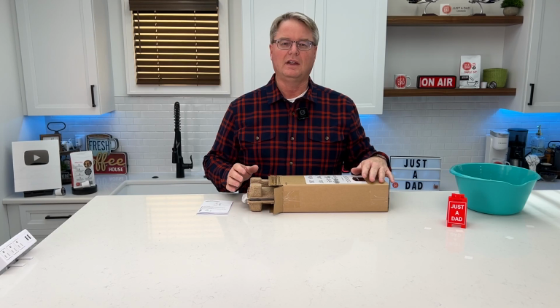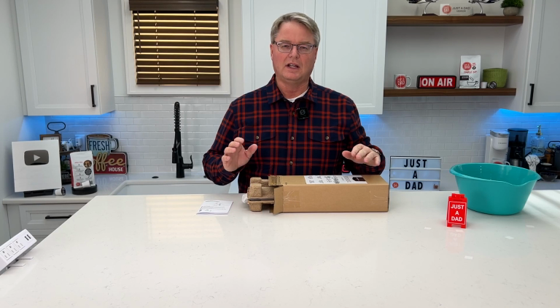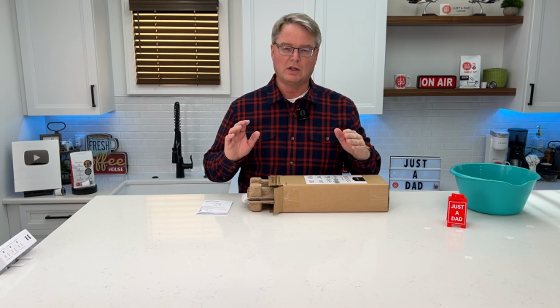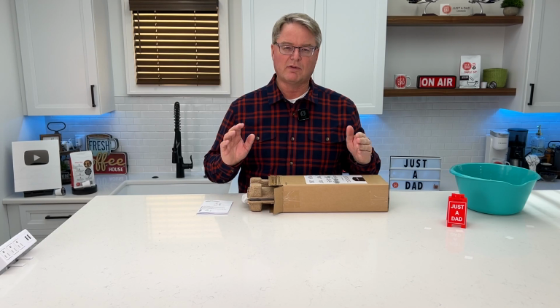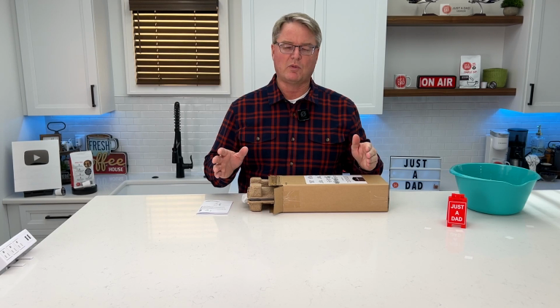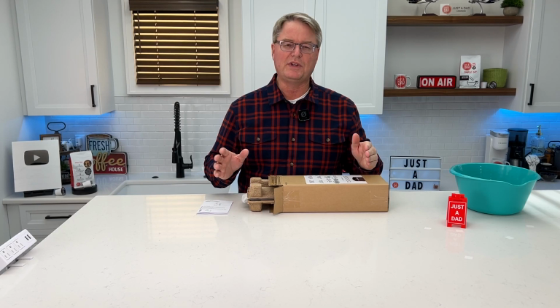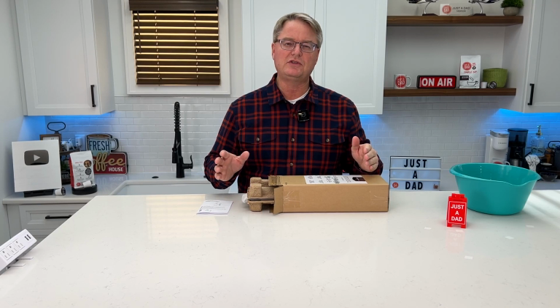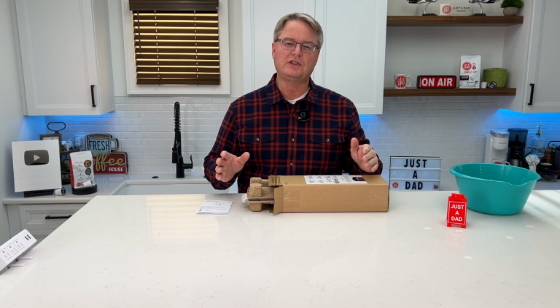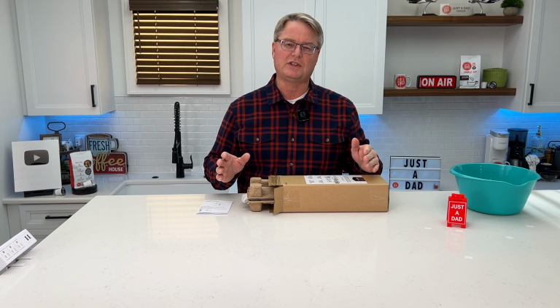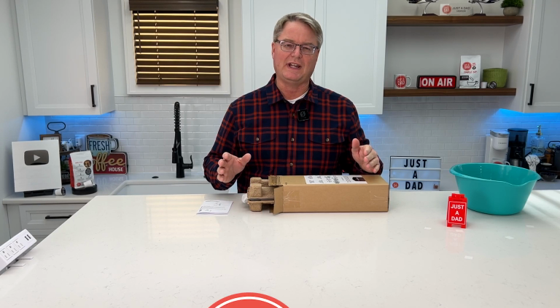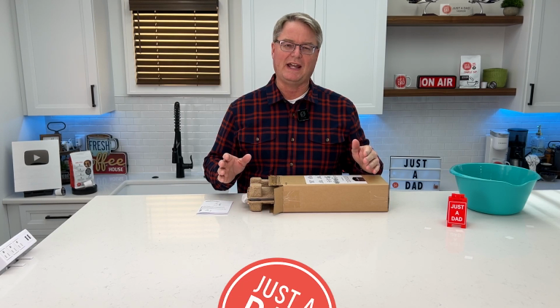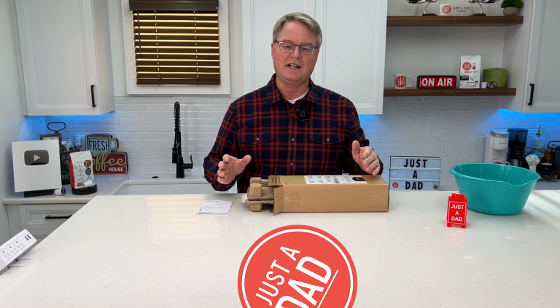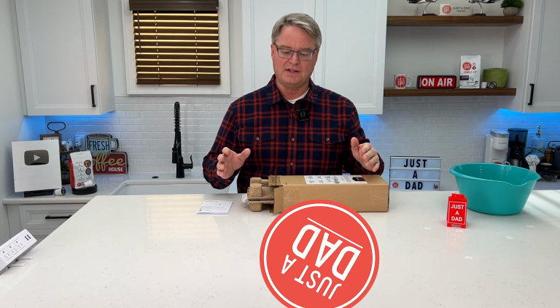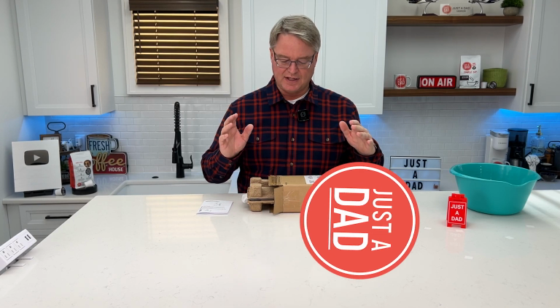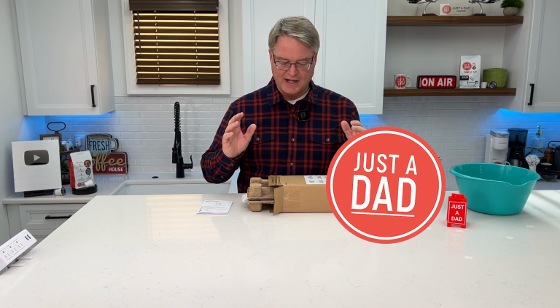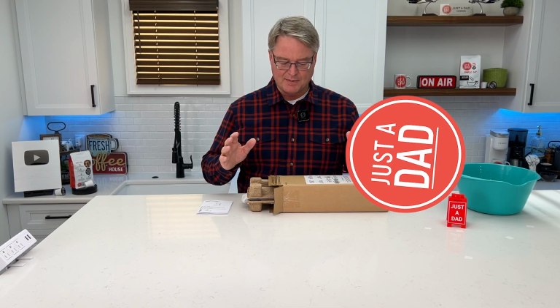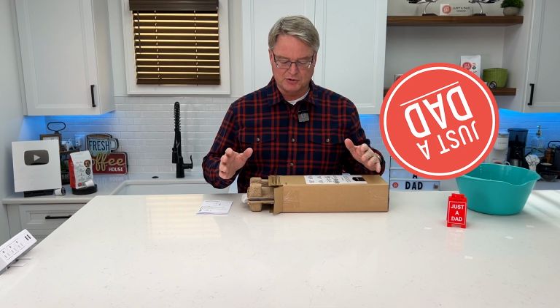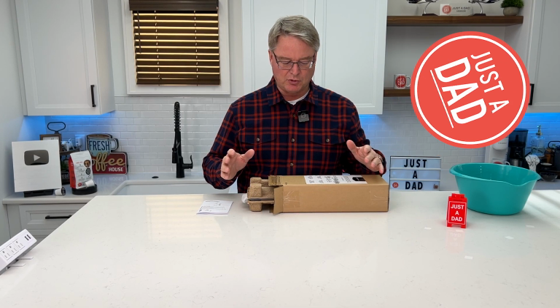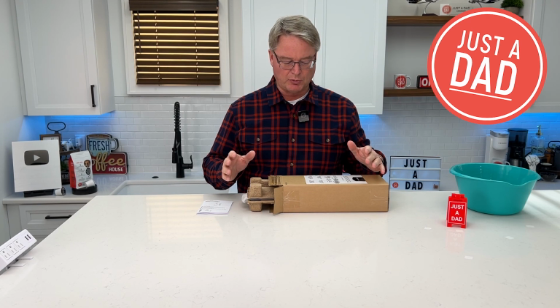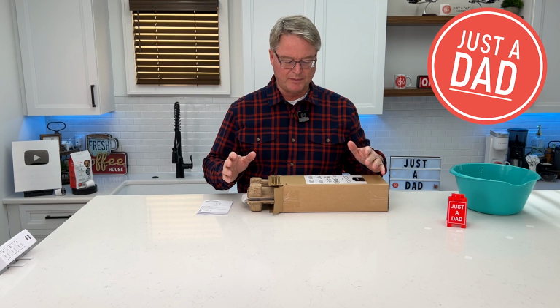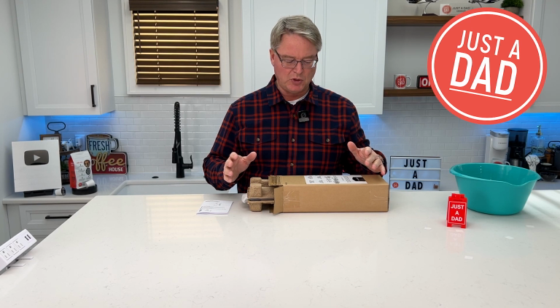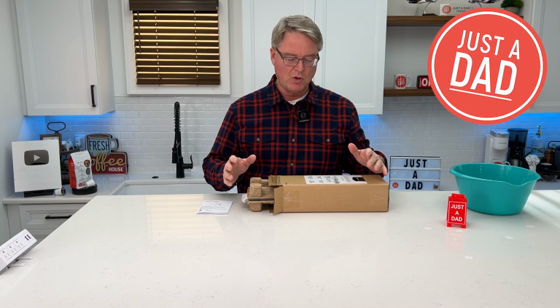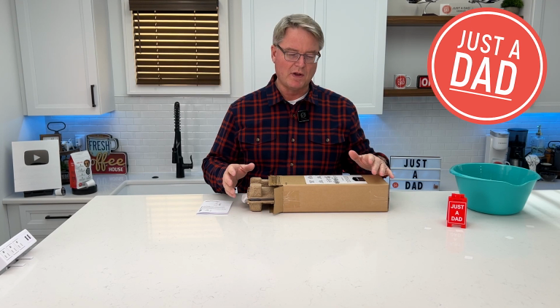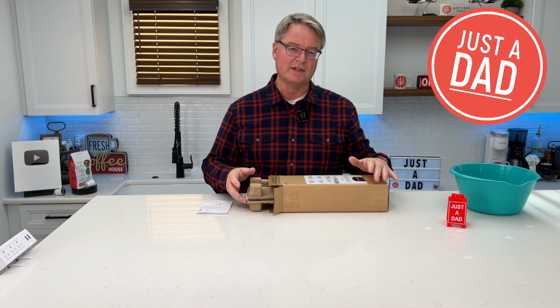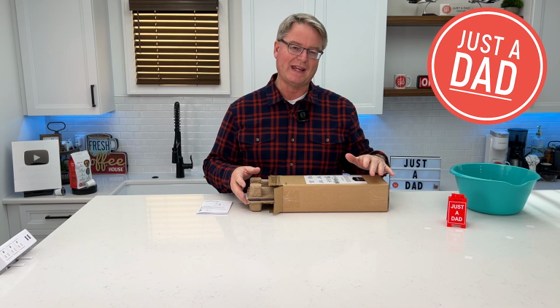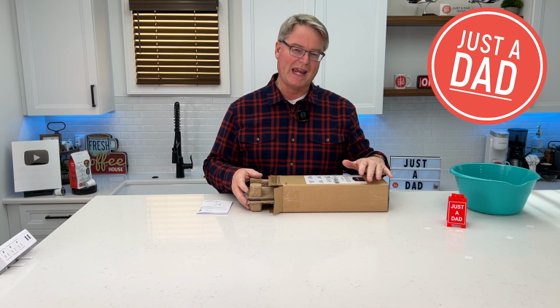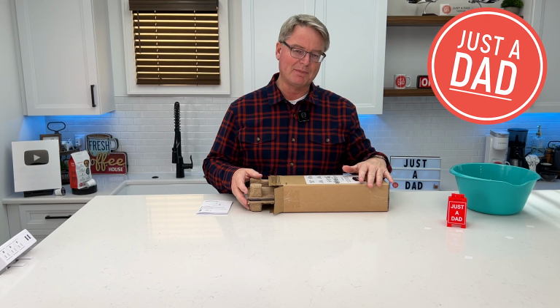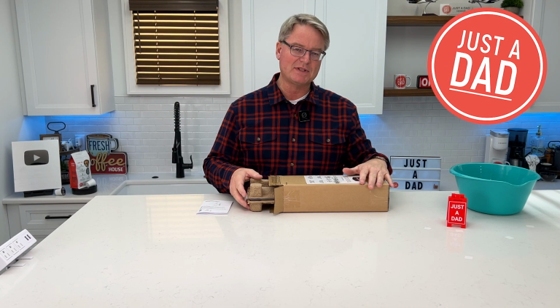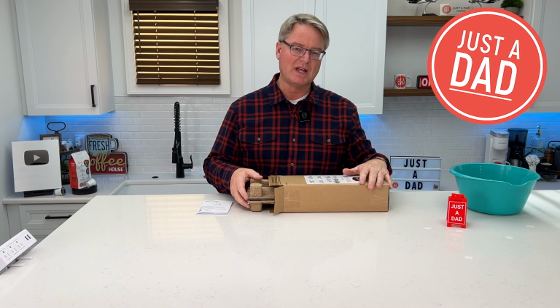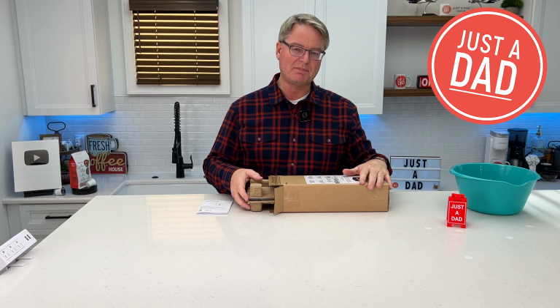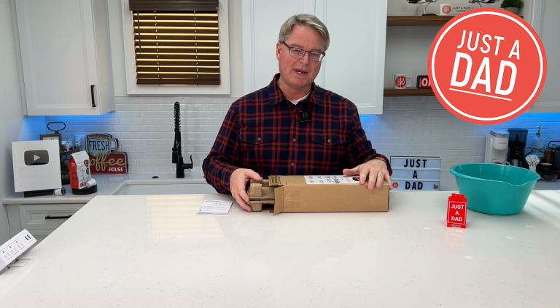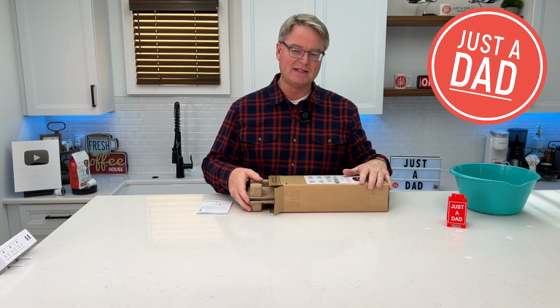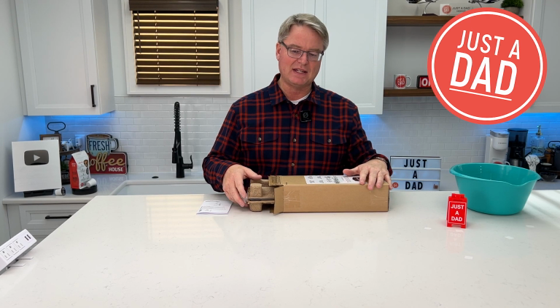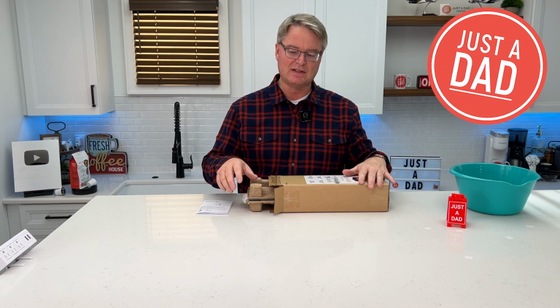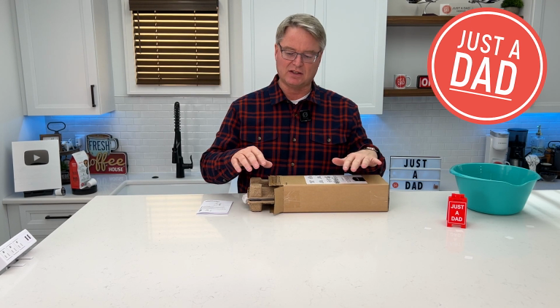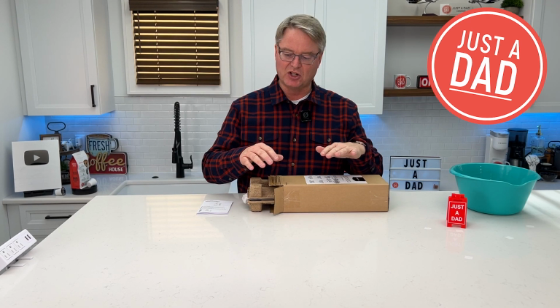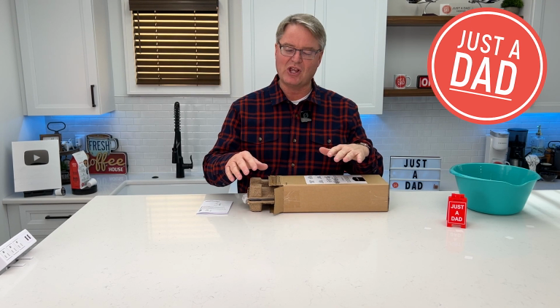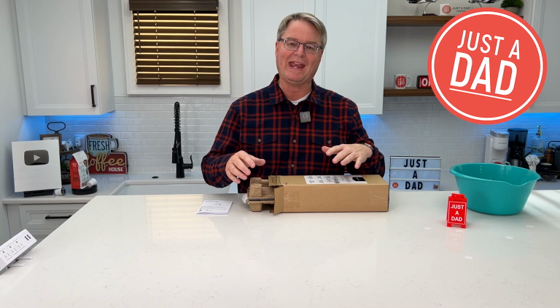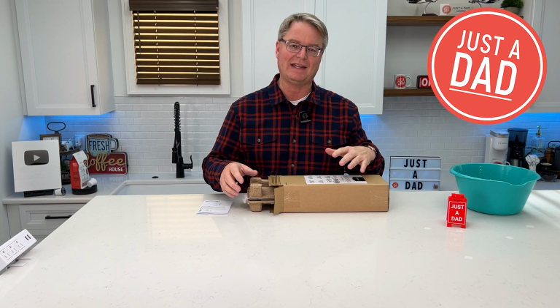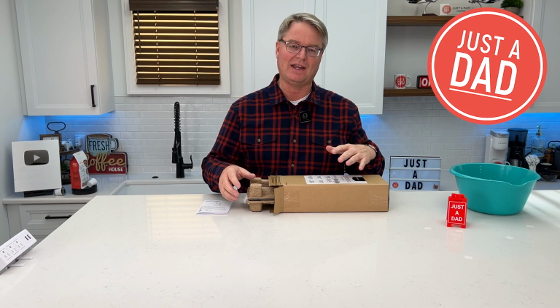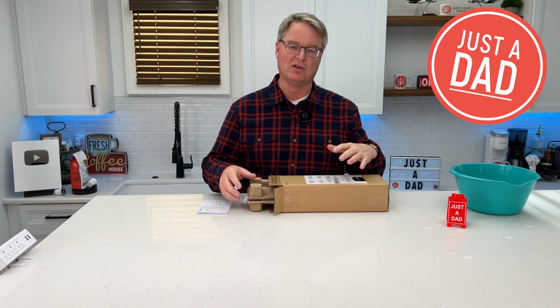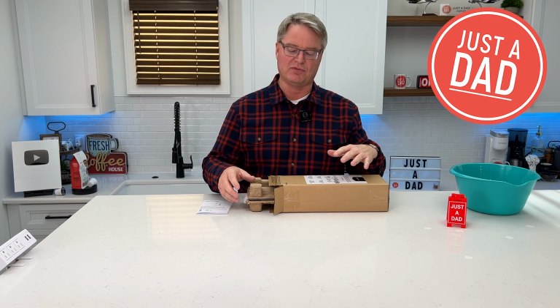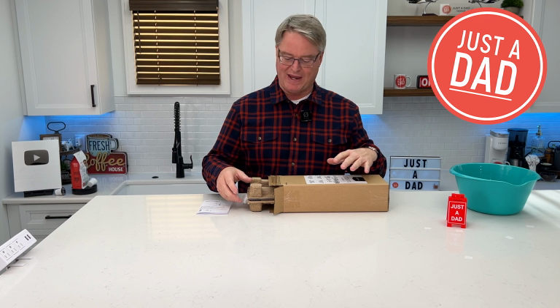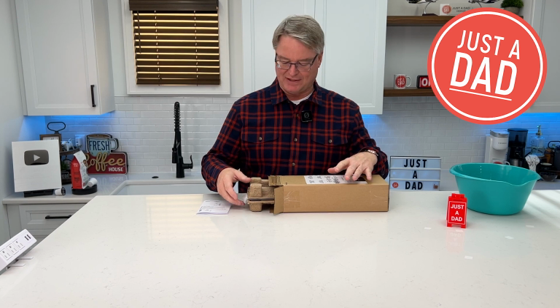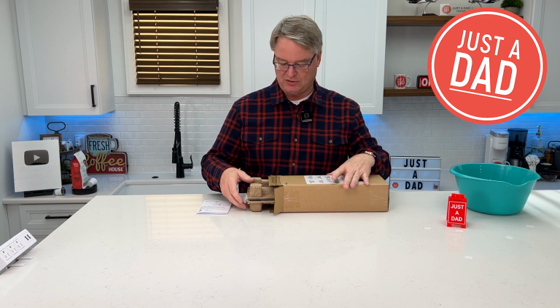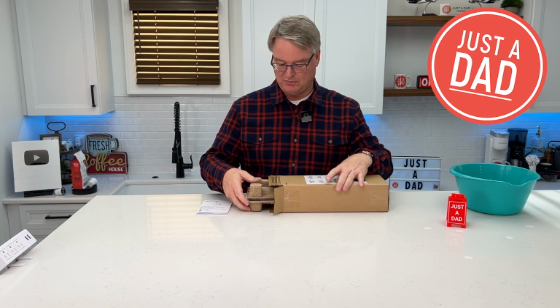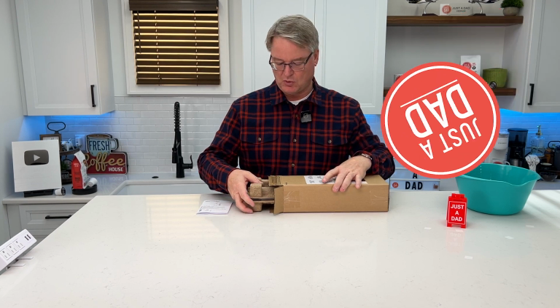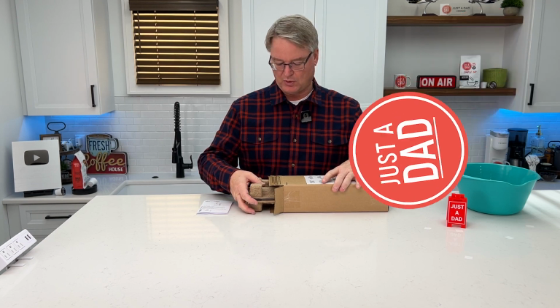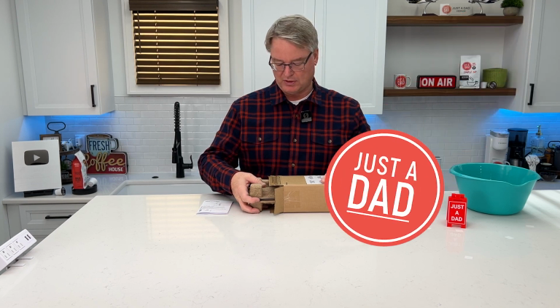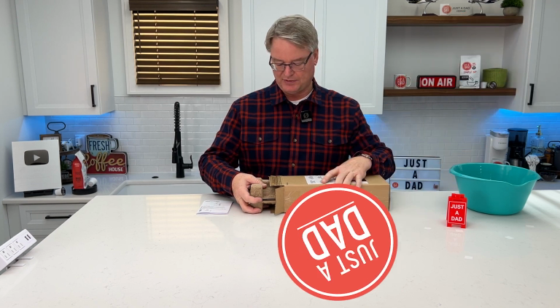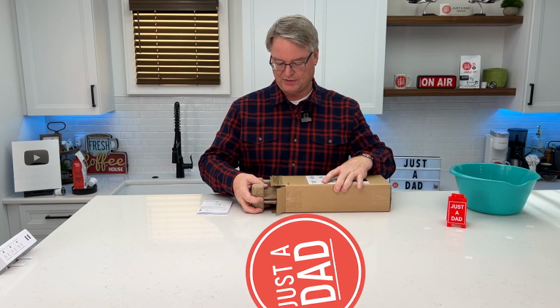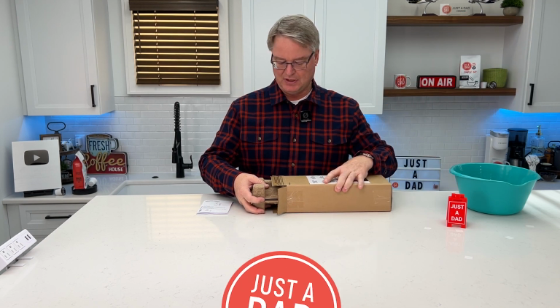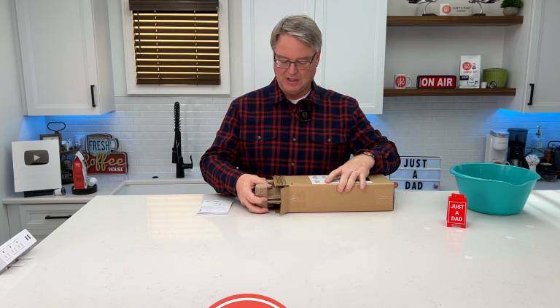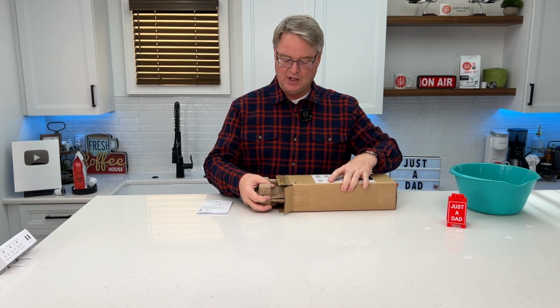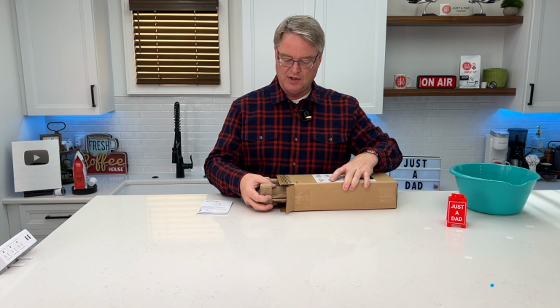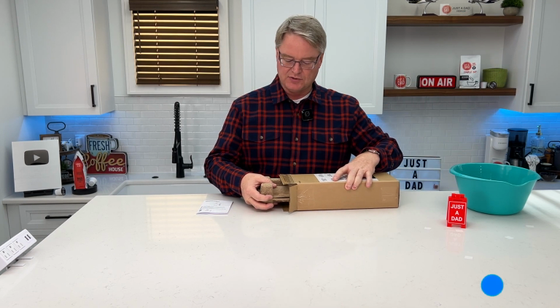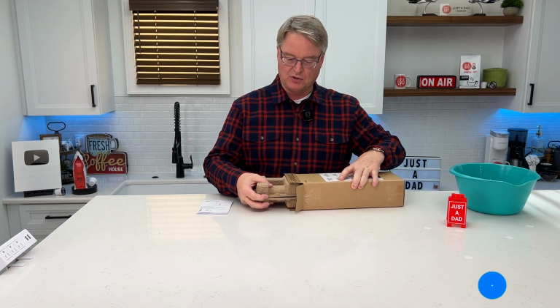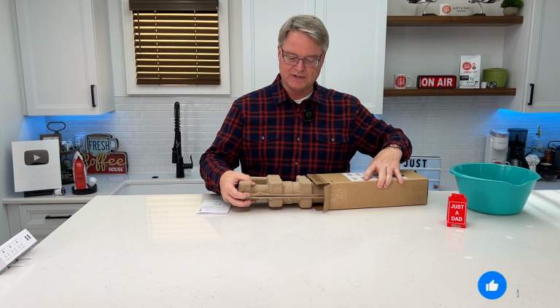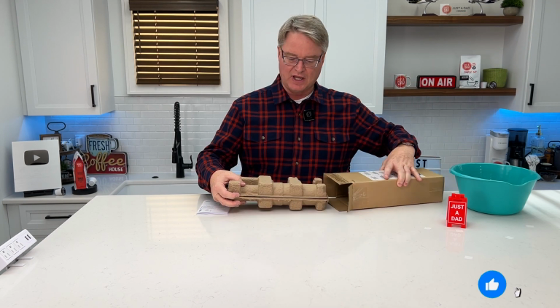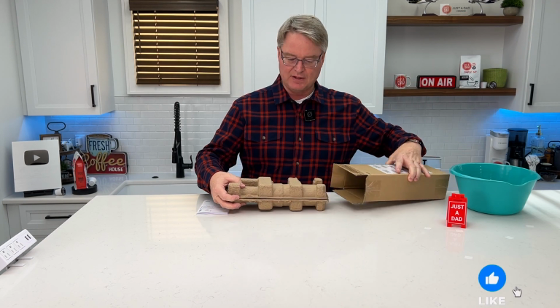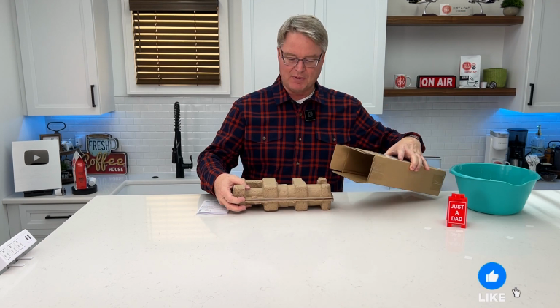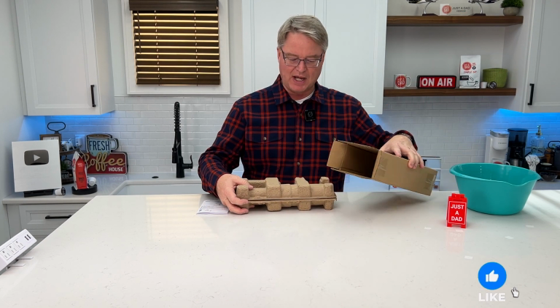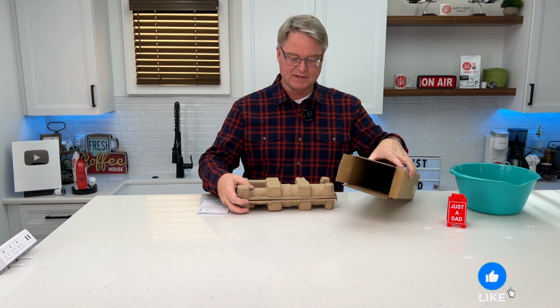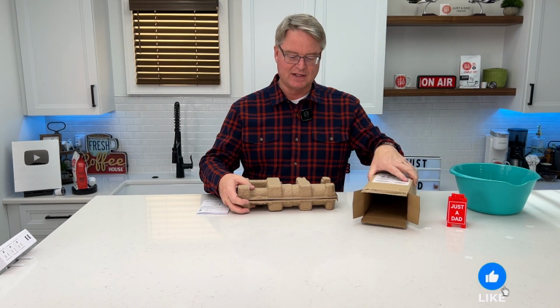Hello everyone, this is Just A Dad. Today I'm going to do a review on this Amazon Basics little handheld vacuum cordless. So let's unbox it.